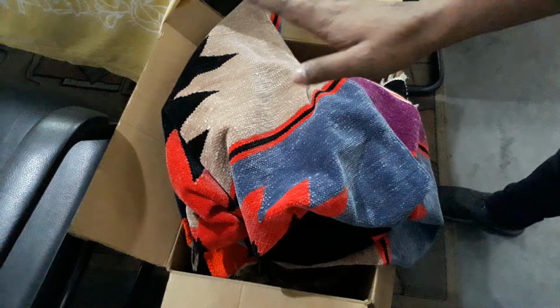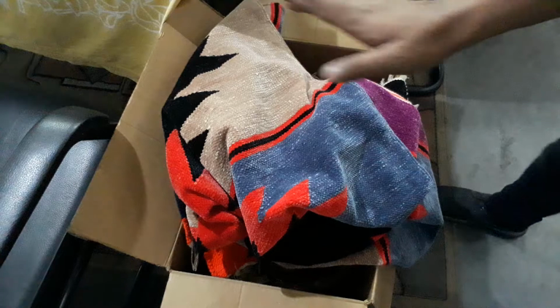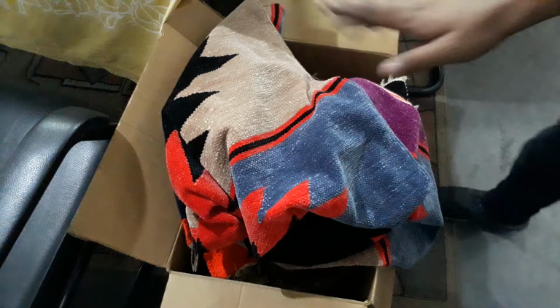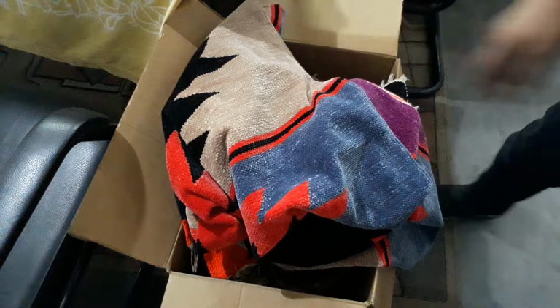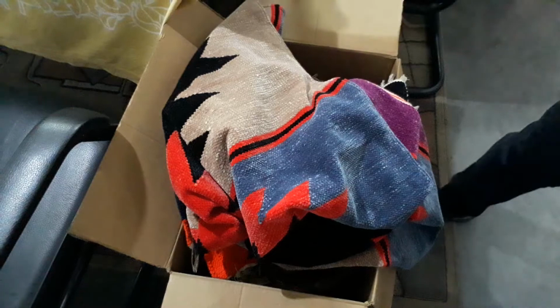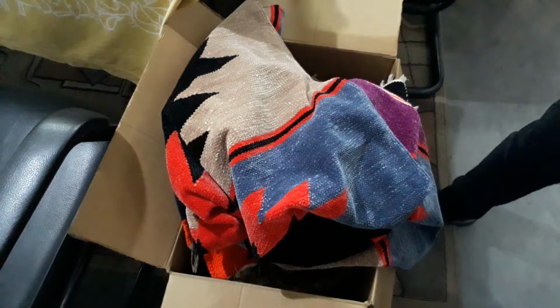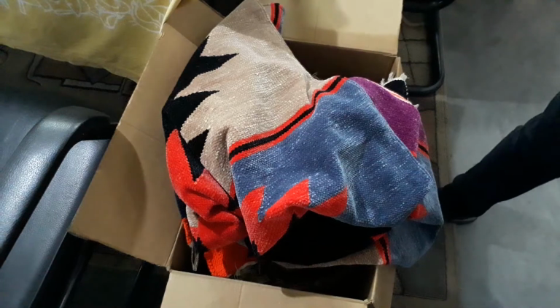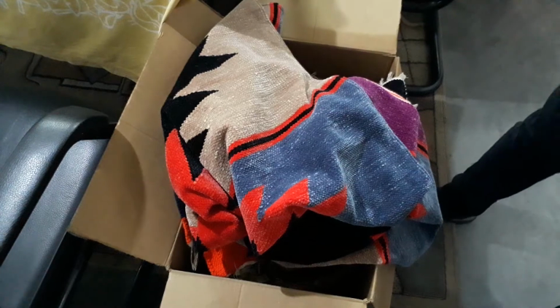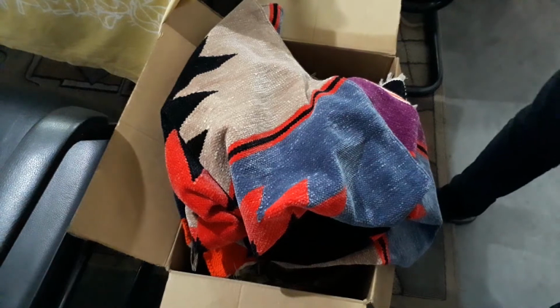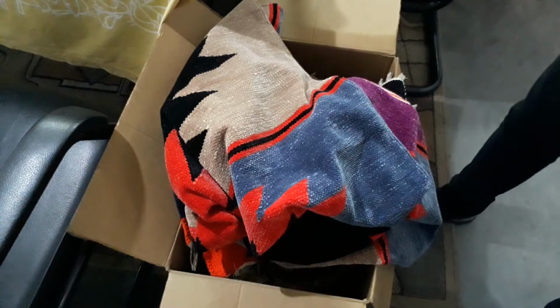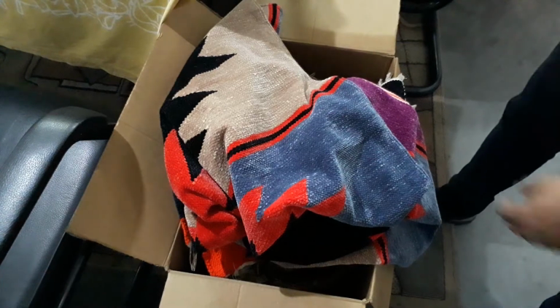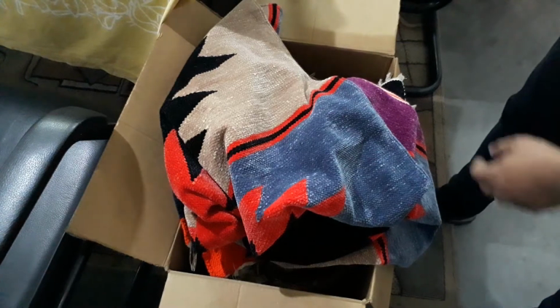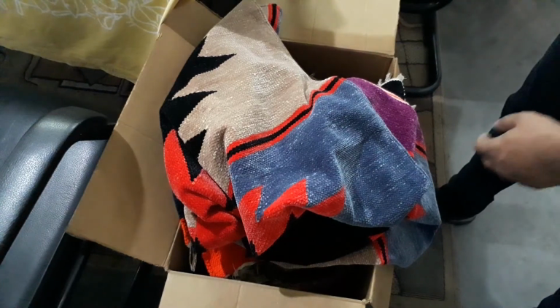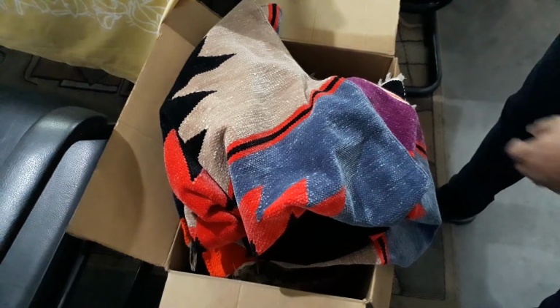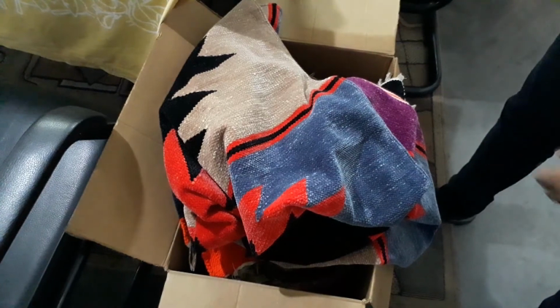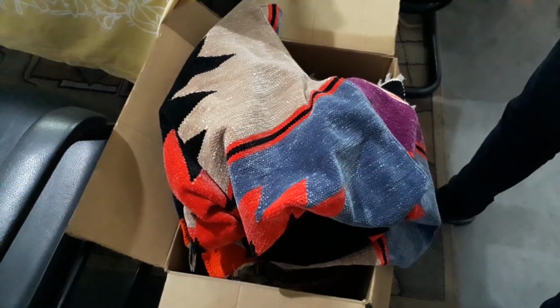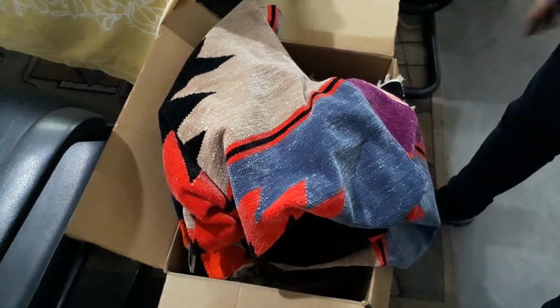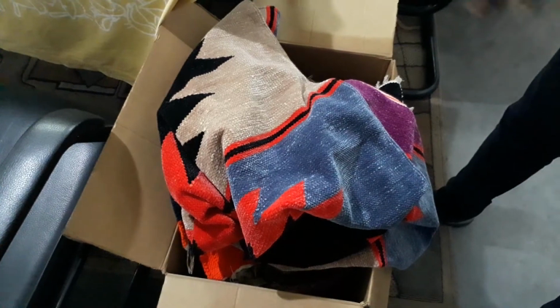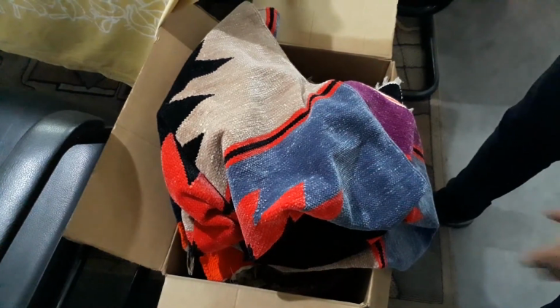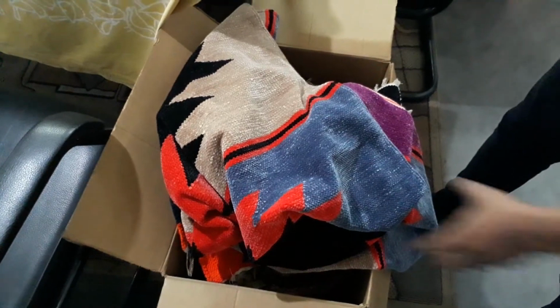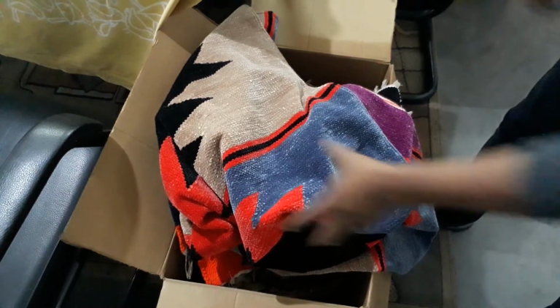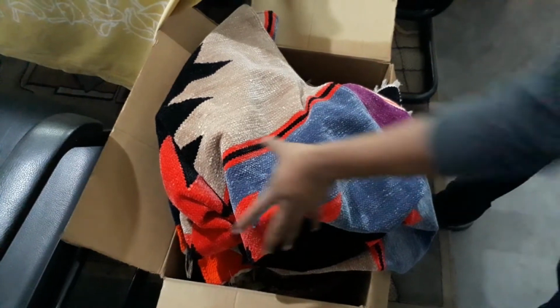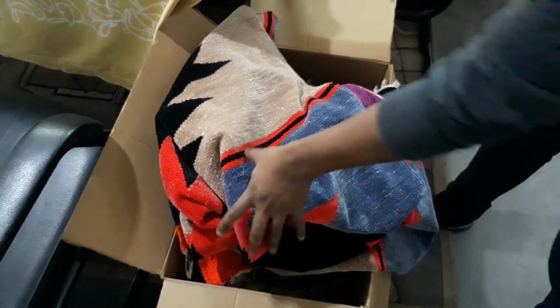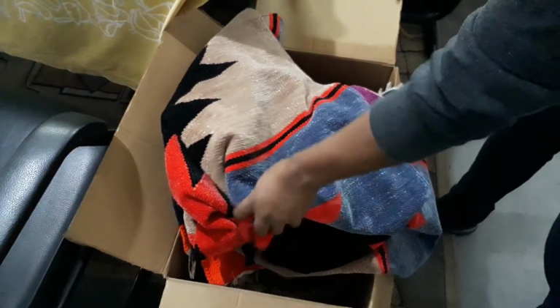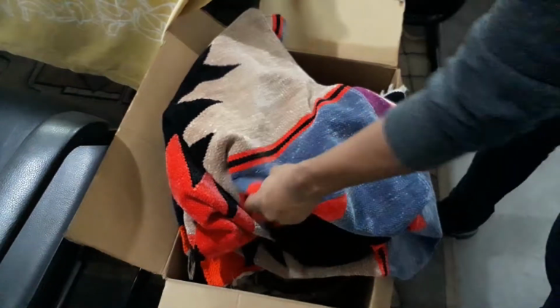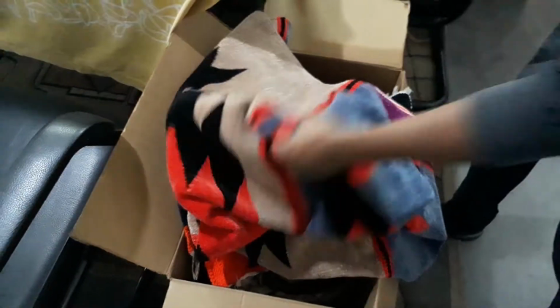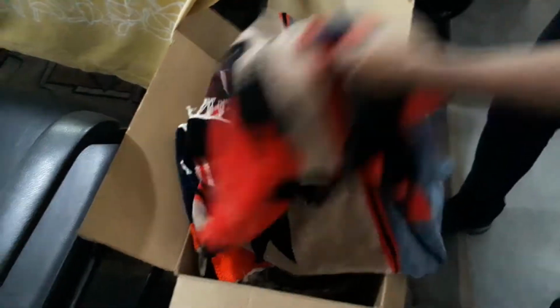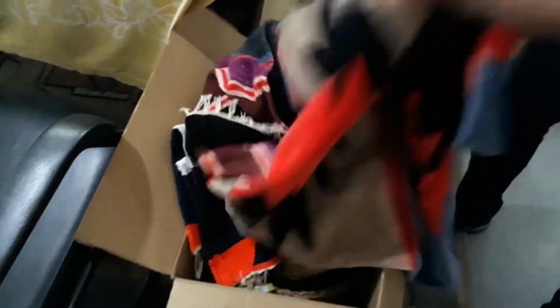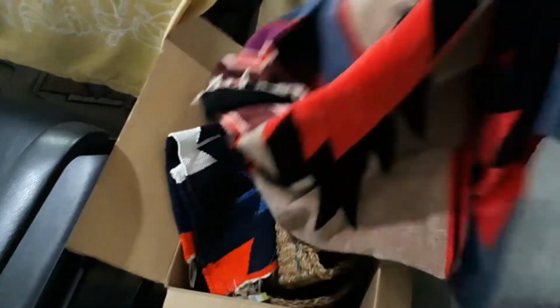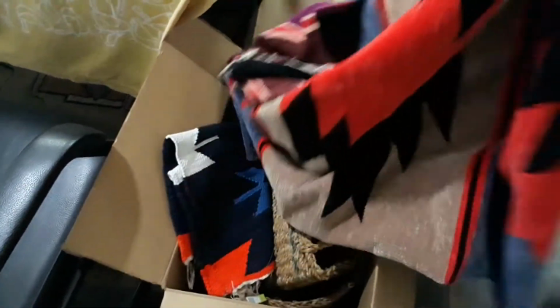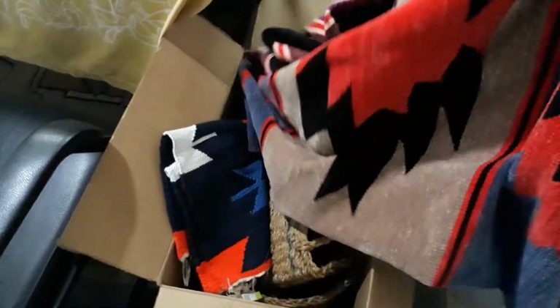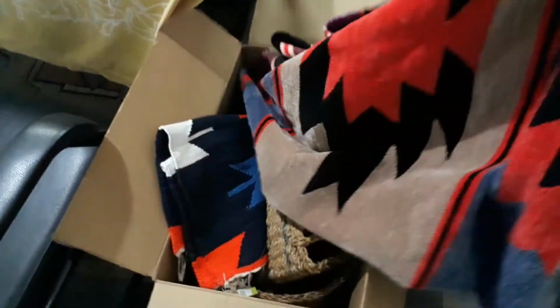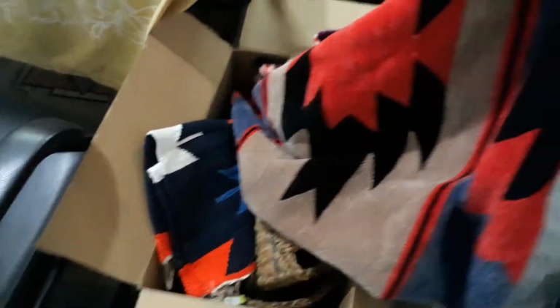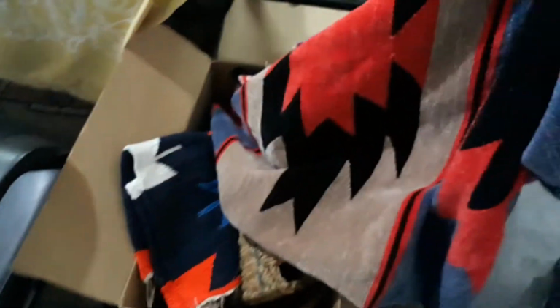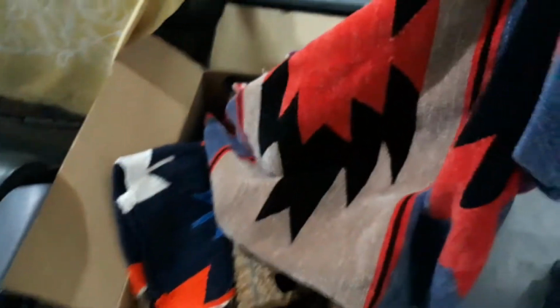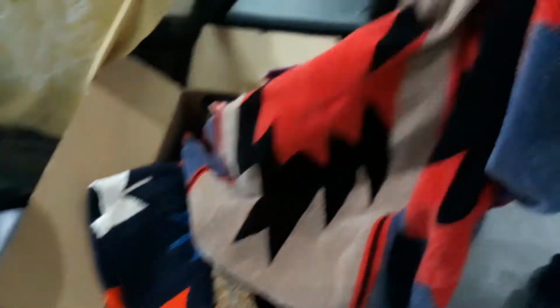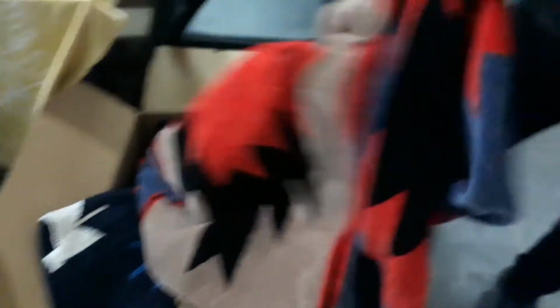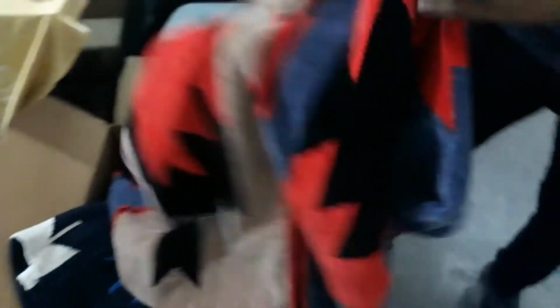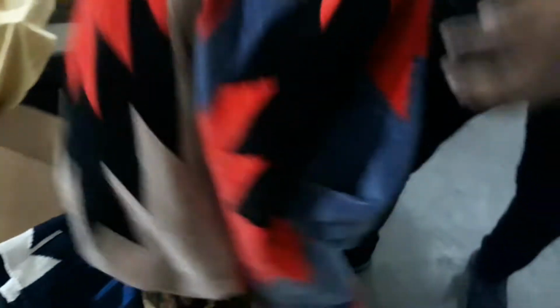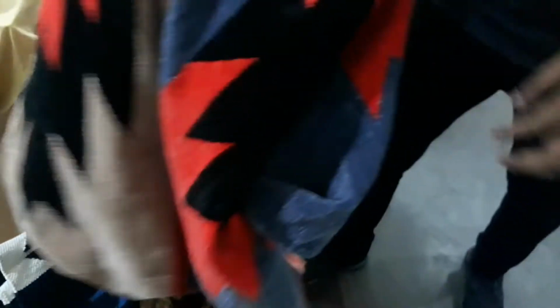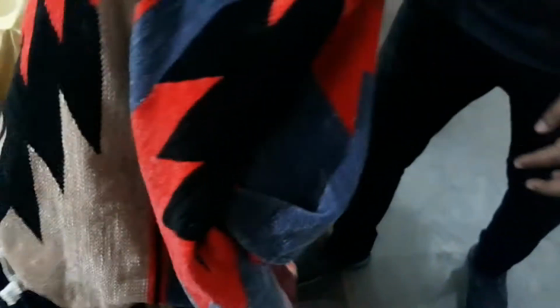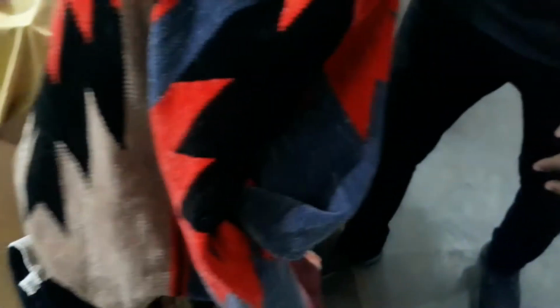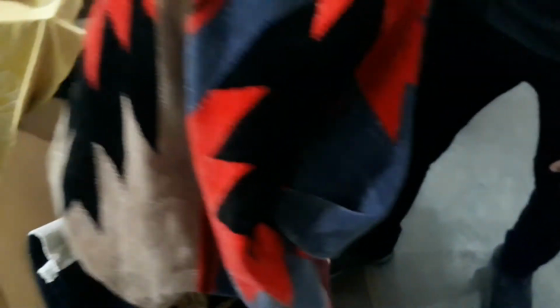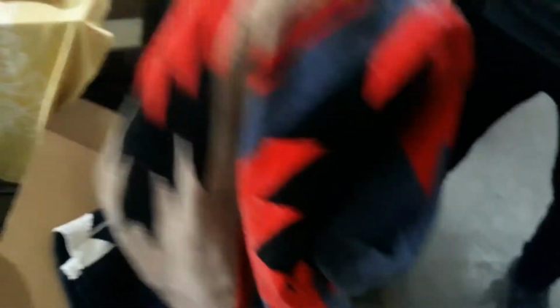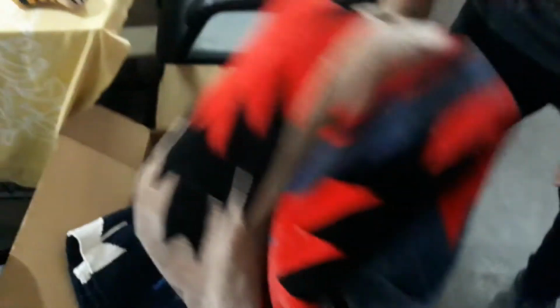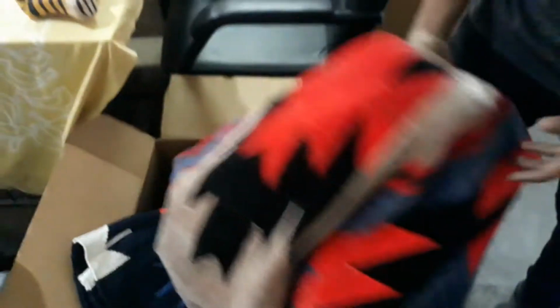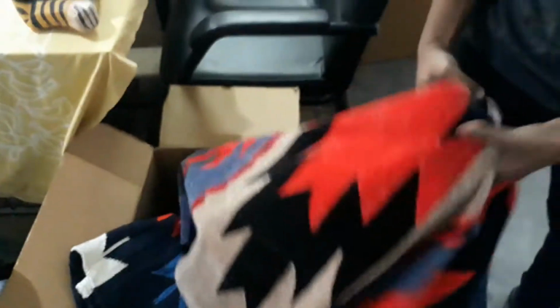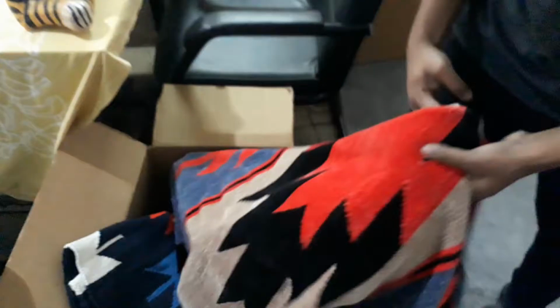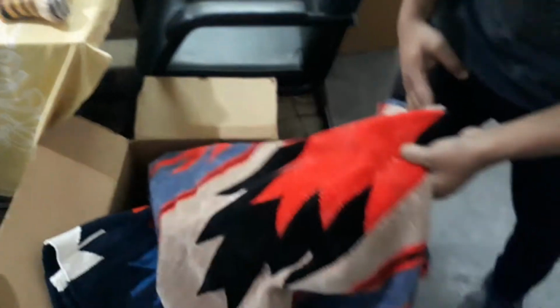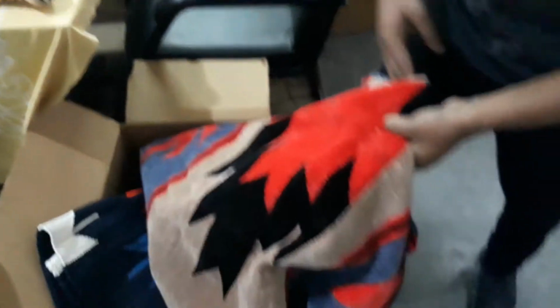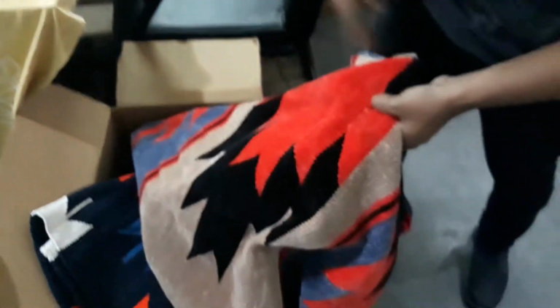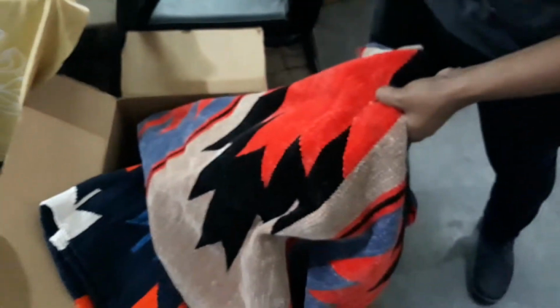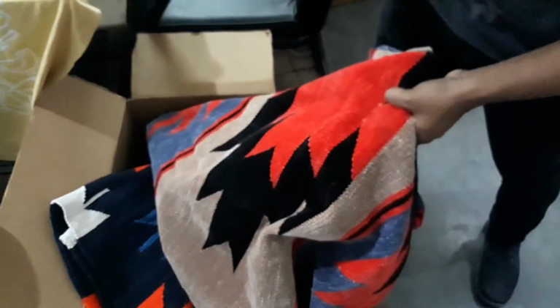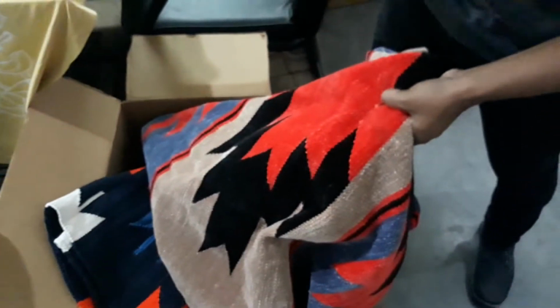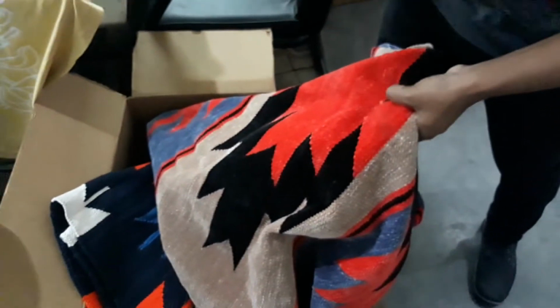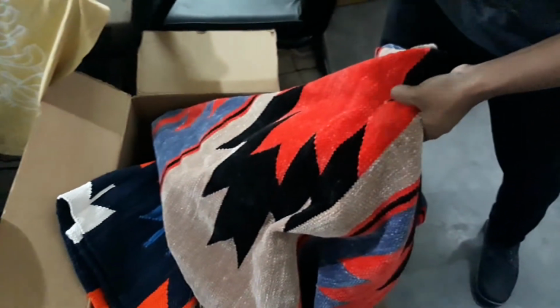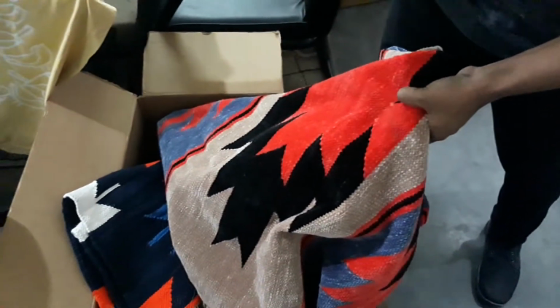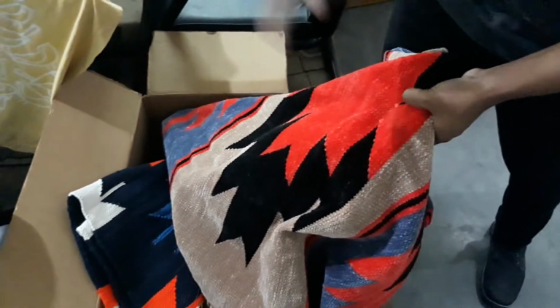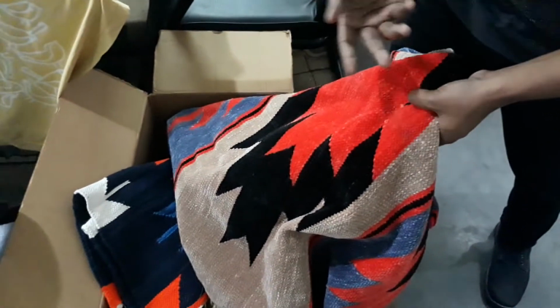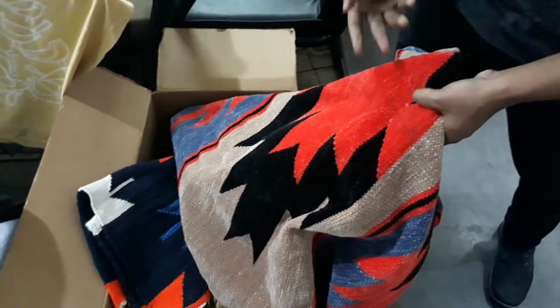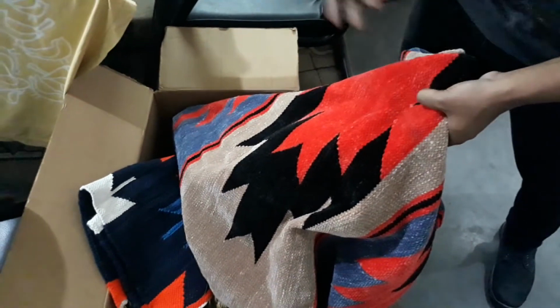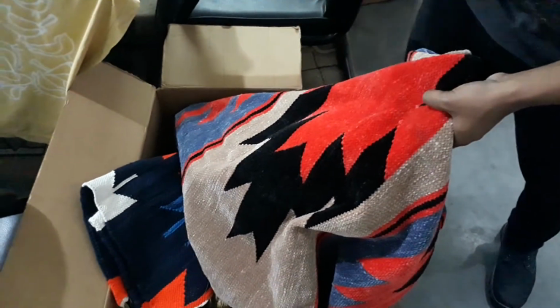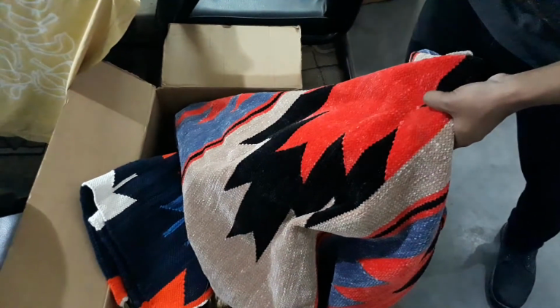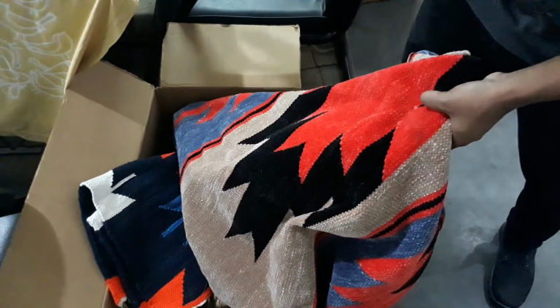Hey David, this is Shuva from Robiti. So these are the two boxes we have. I'm just going to show you the contents of the box so we're not missing anything.